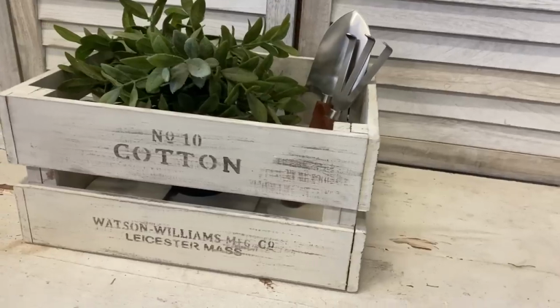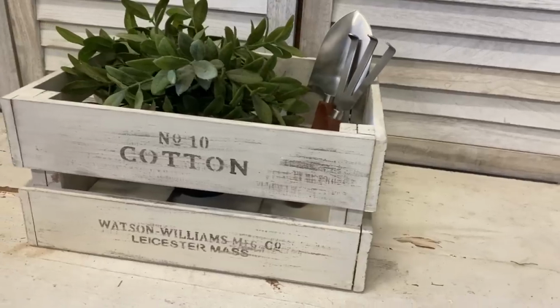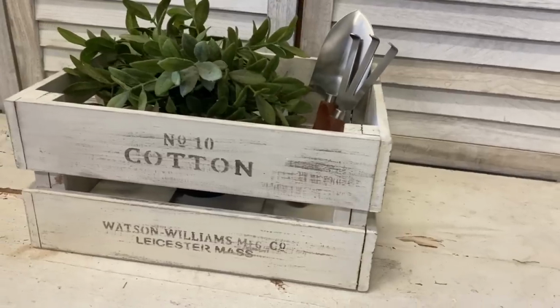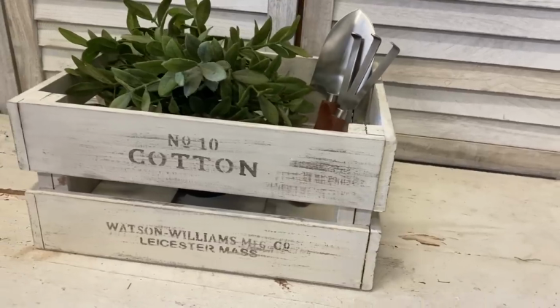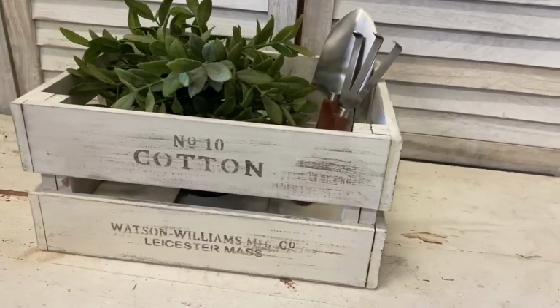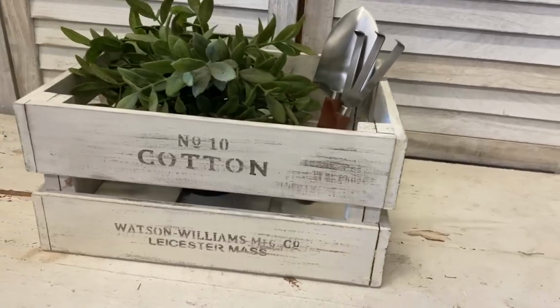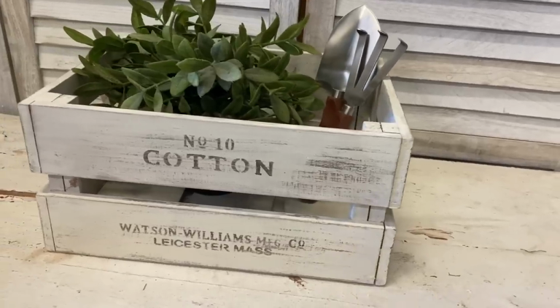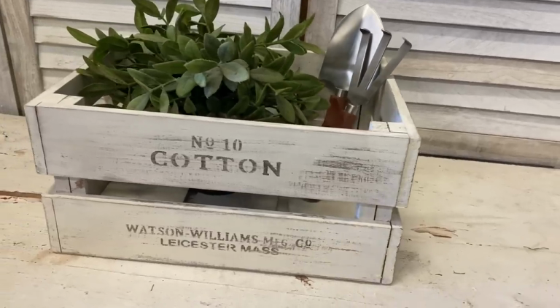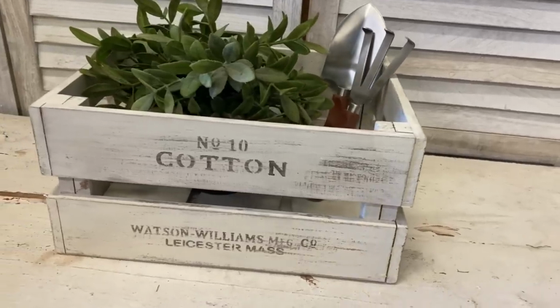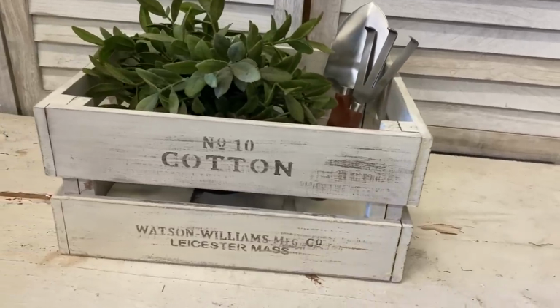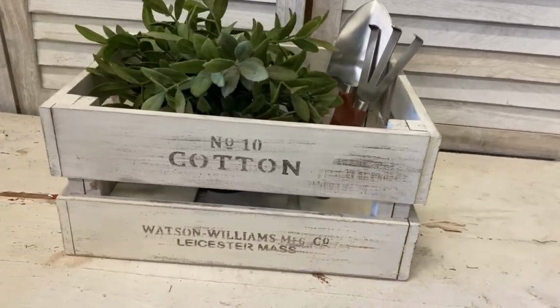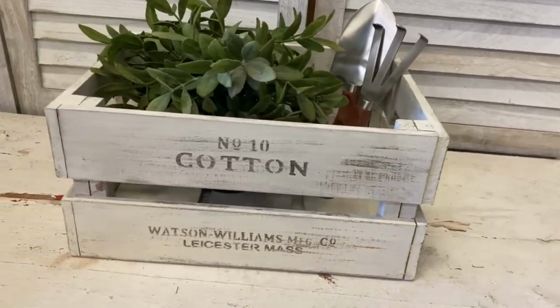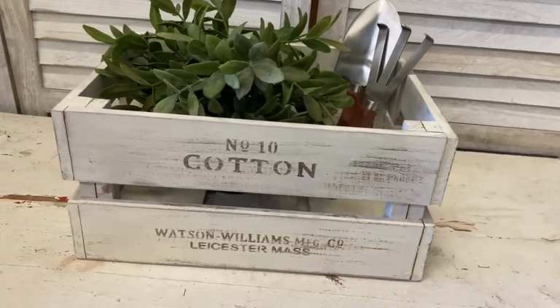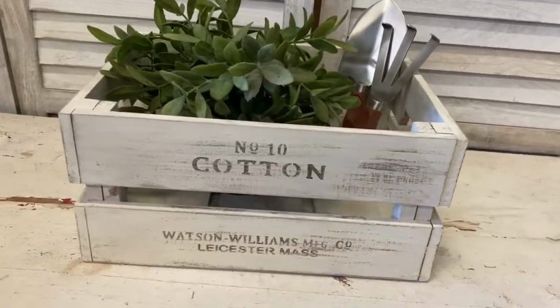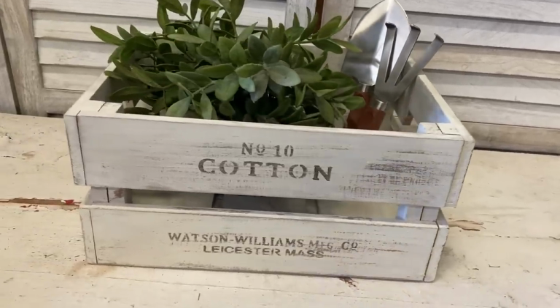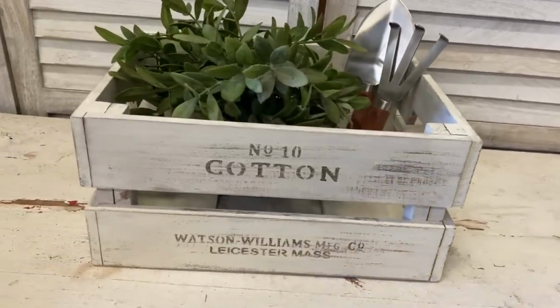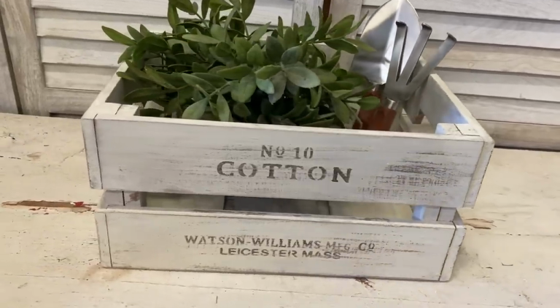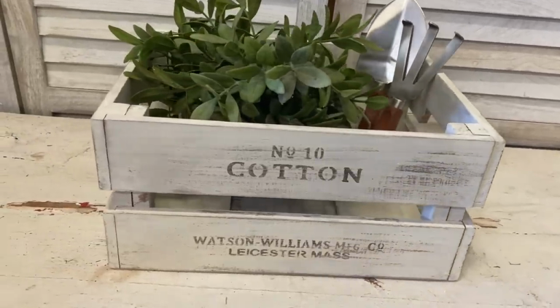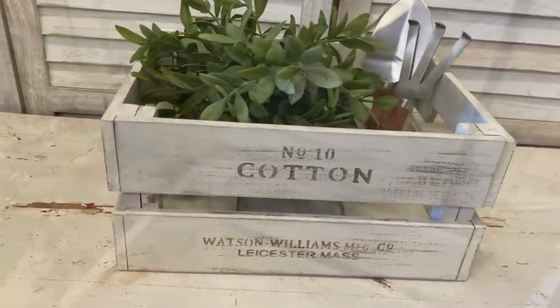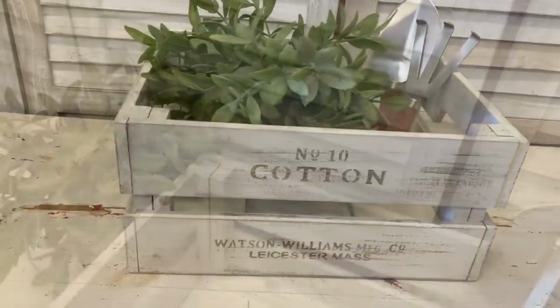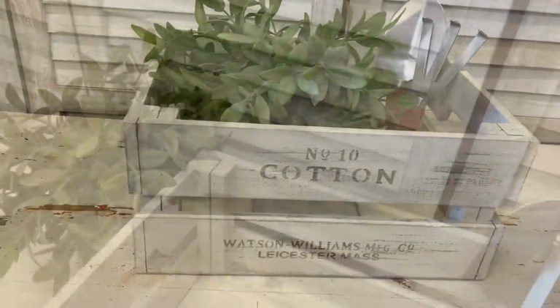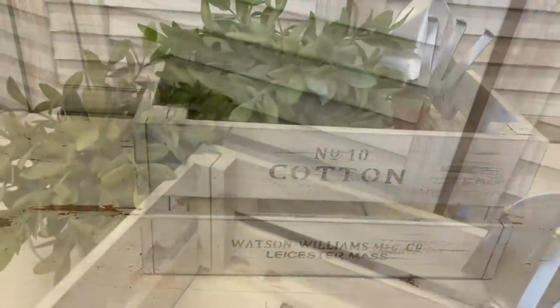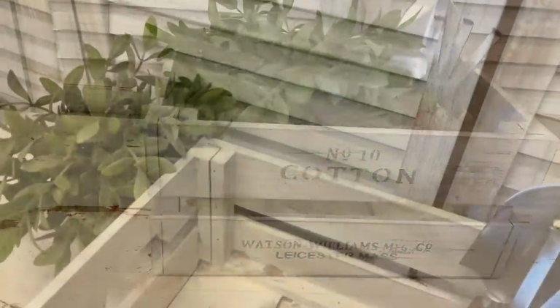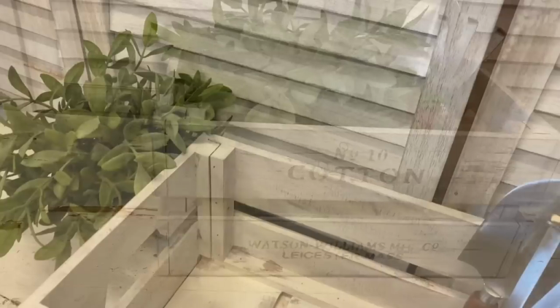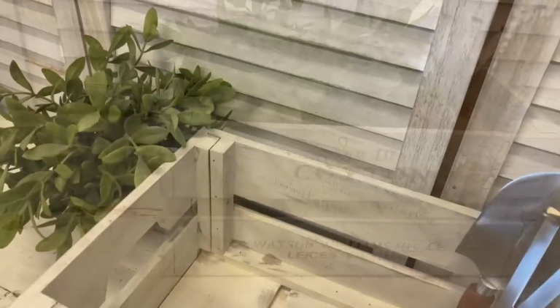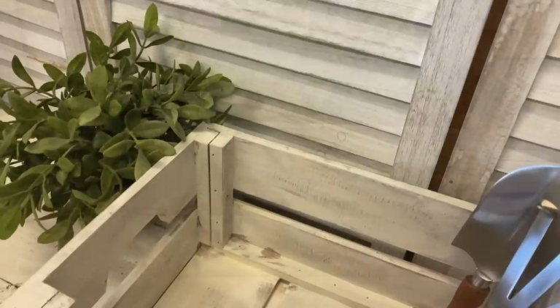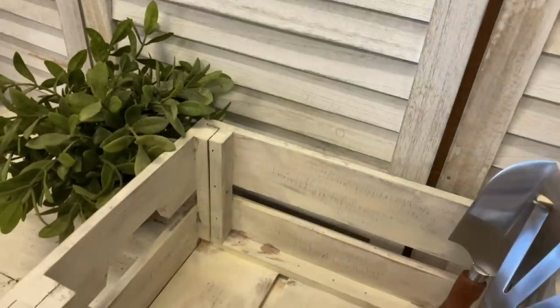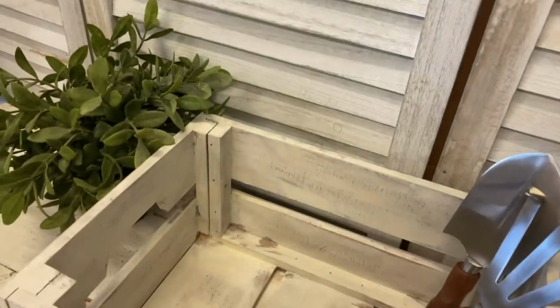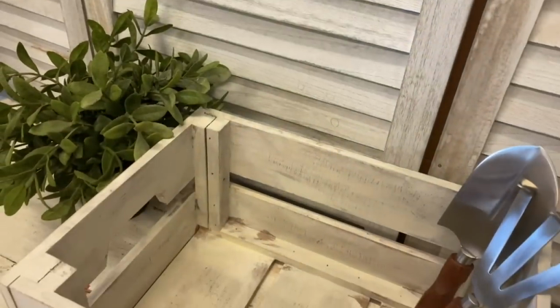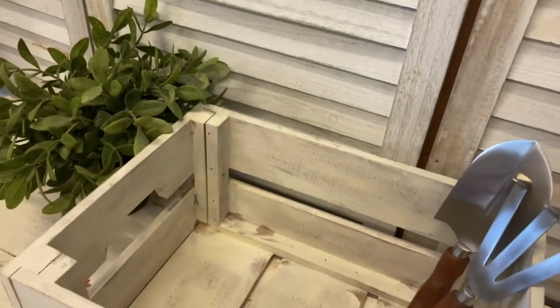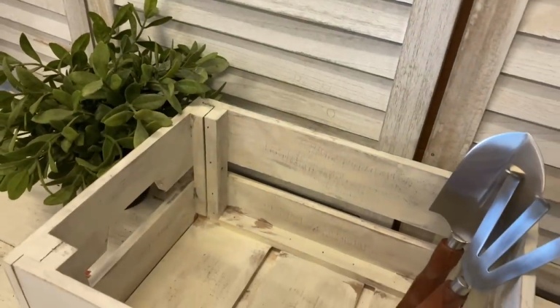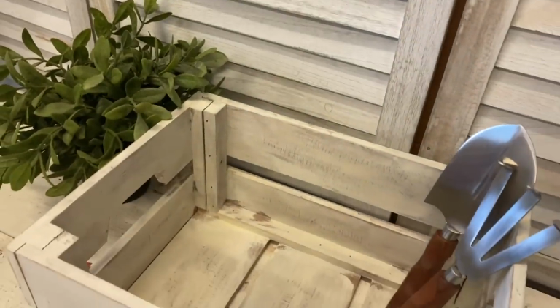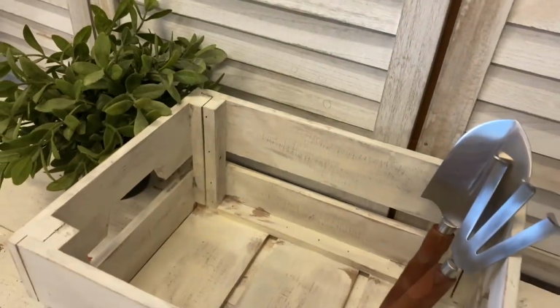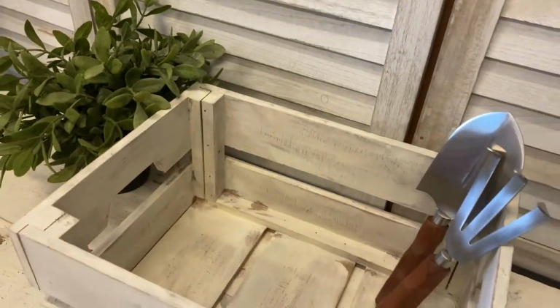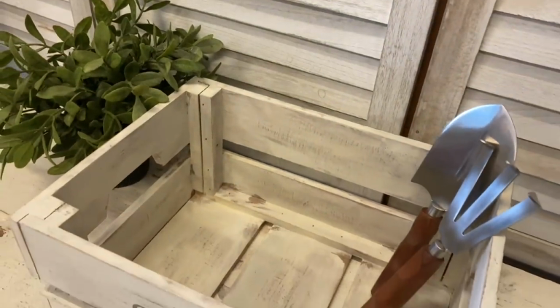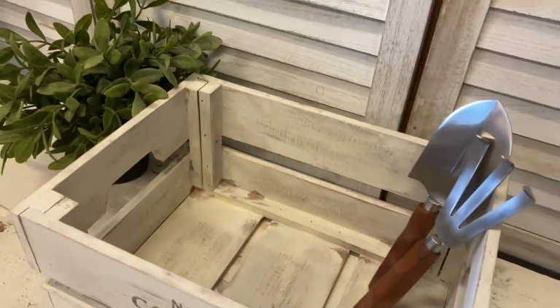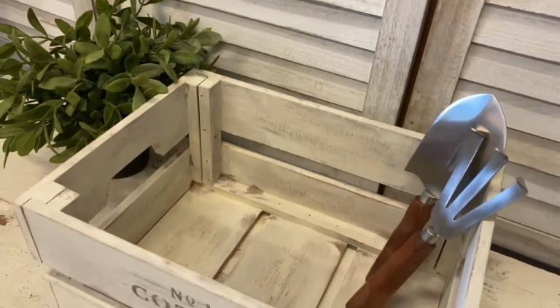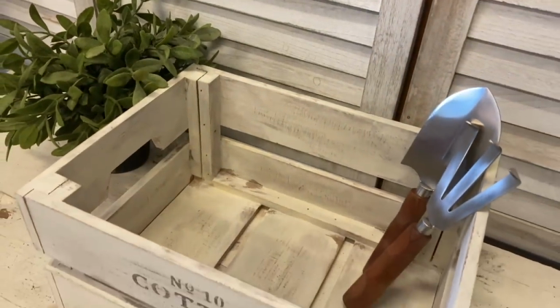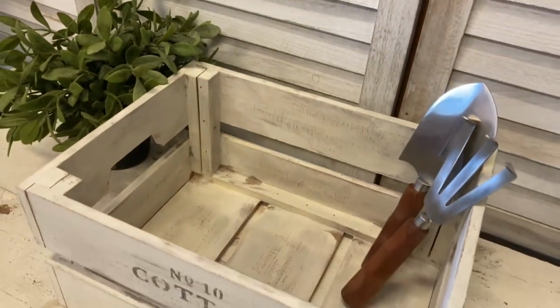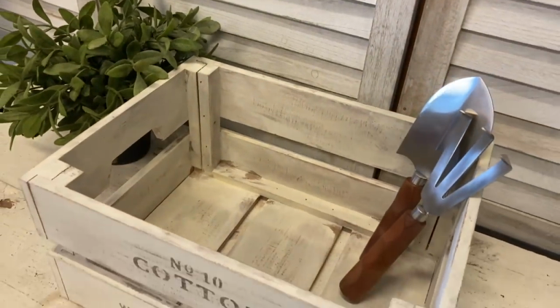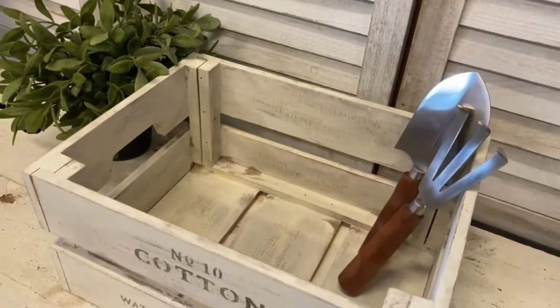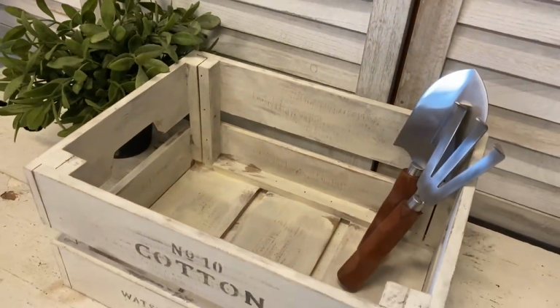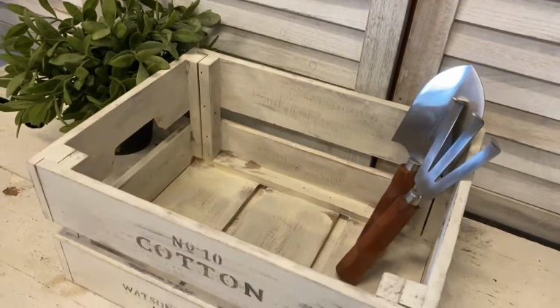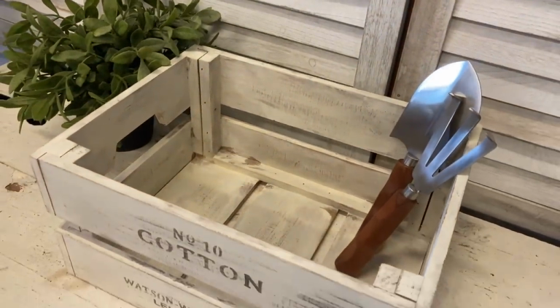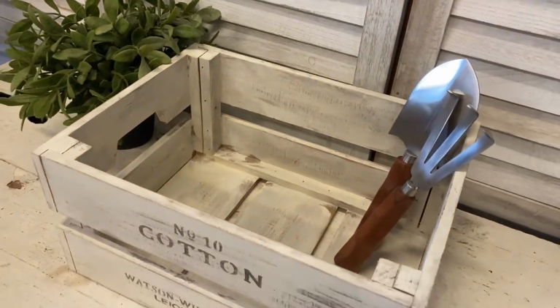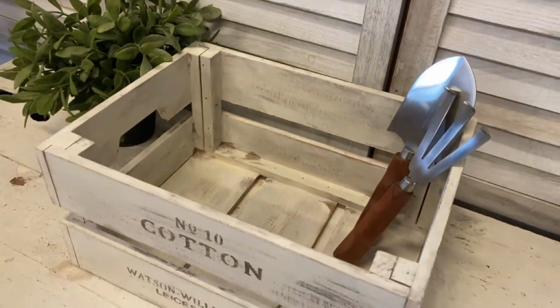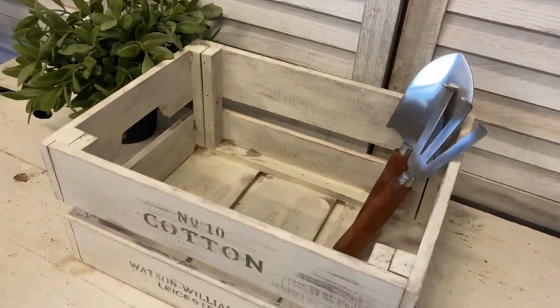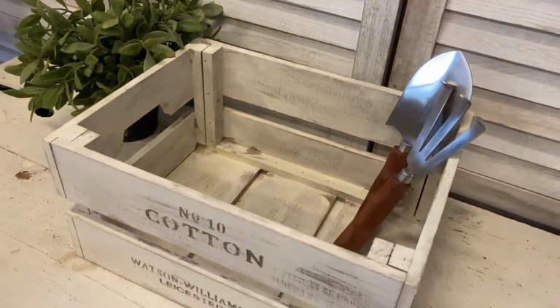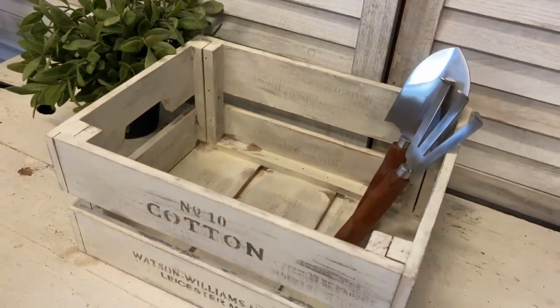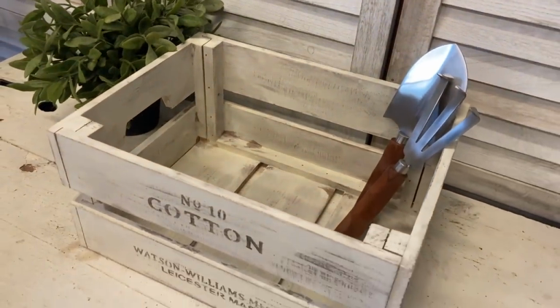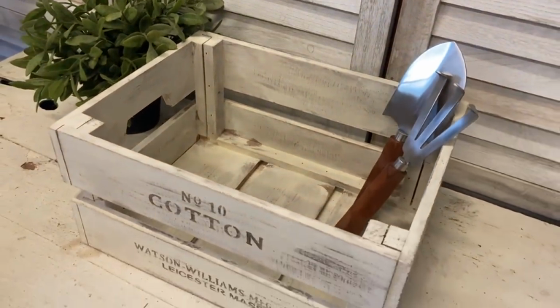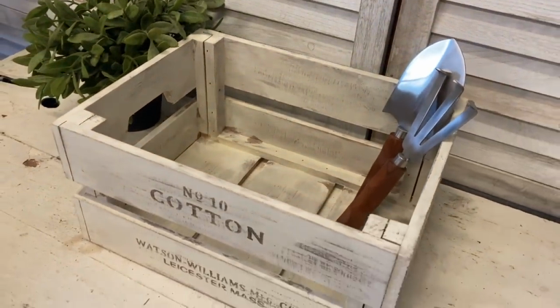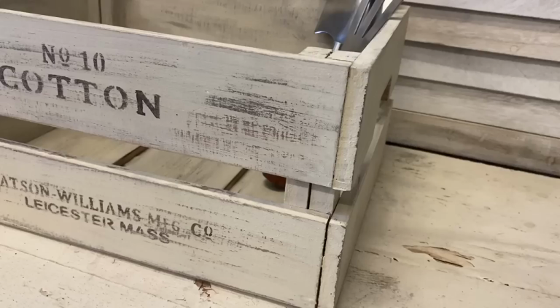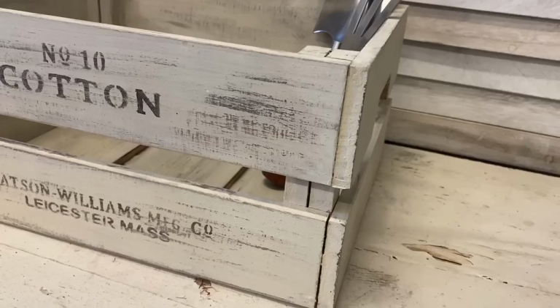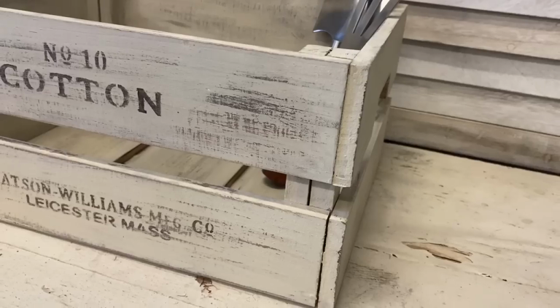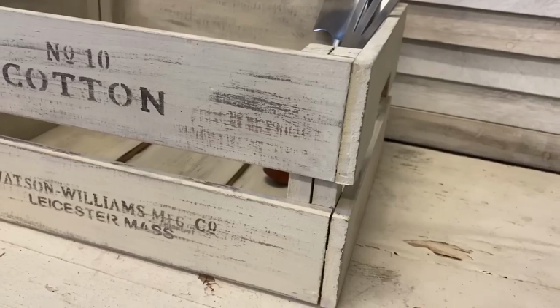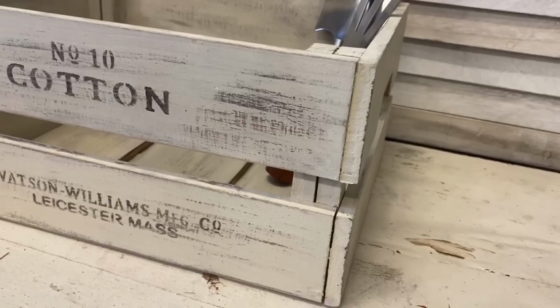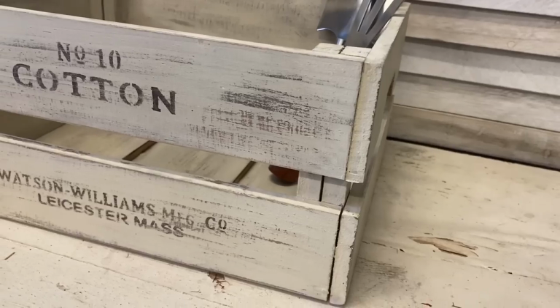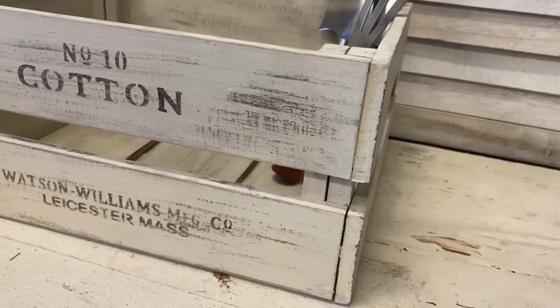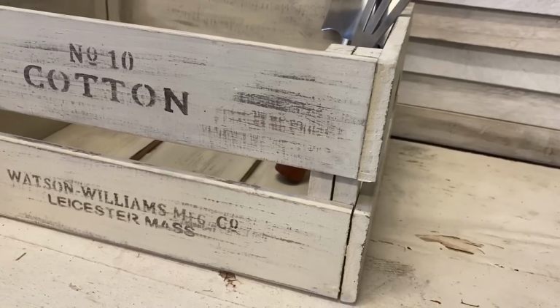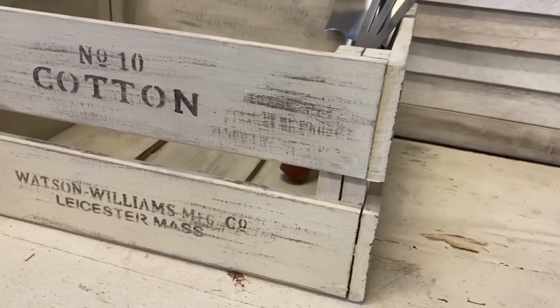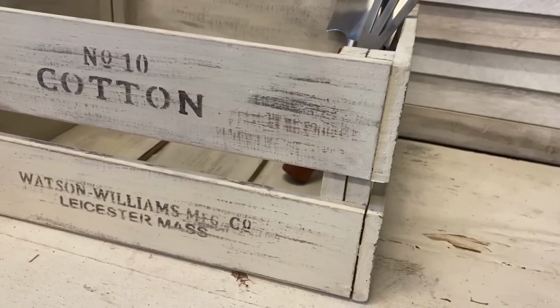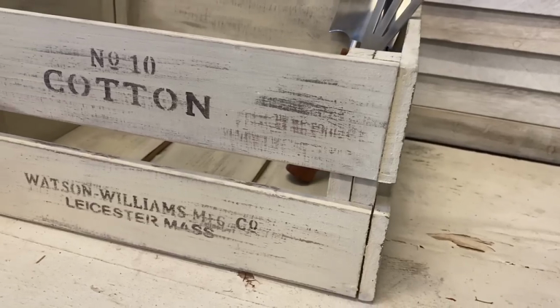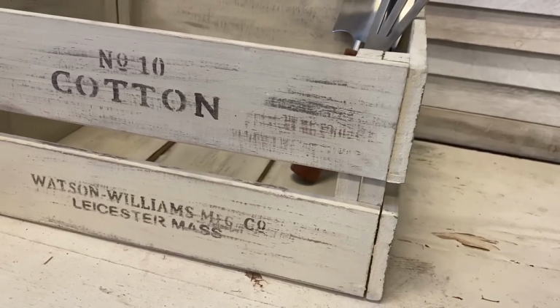And here's our finished crate. I think this definitely has more of a vintage weathered feel now — let me know in the comments what you think of this project.